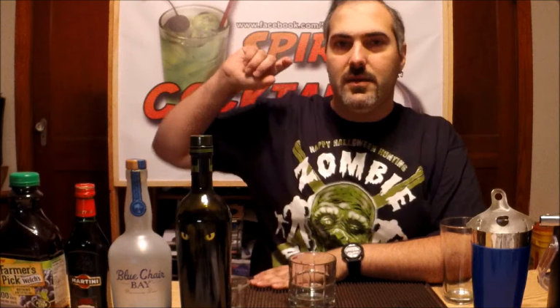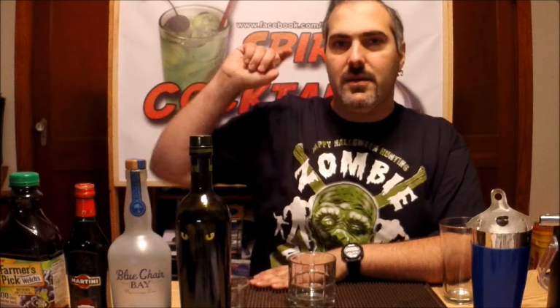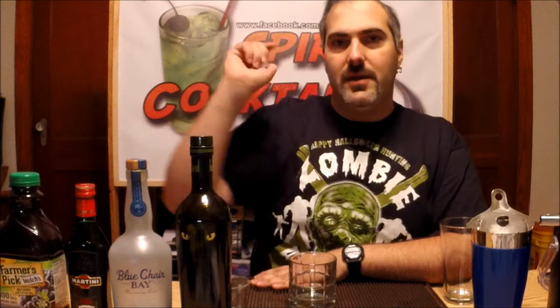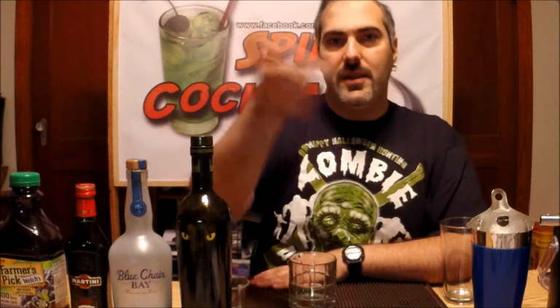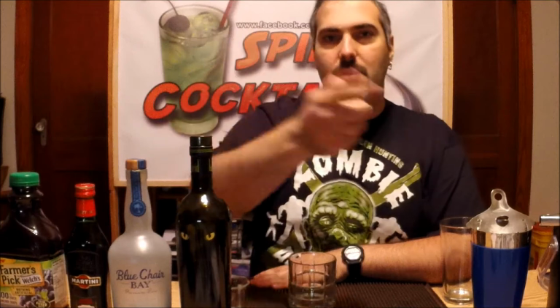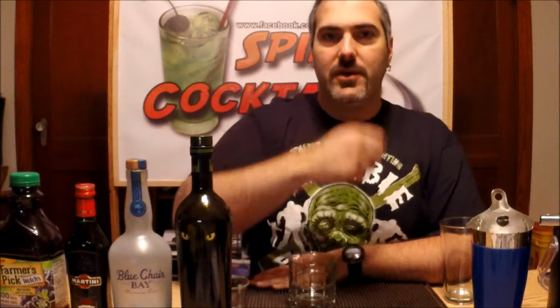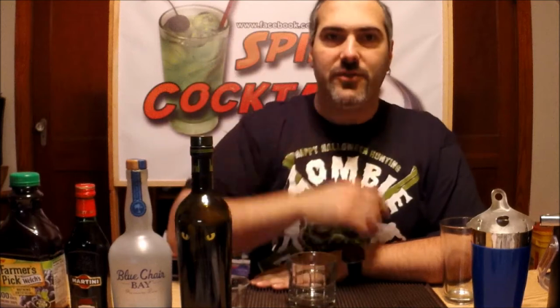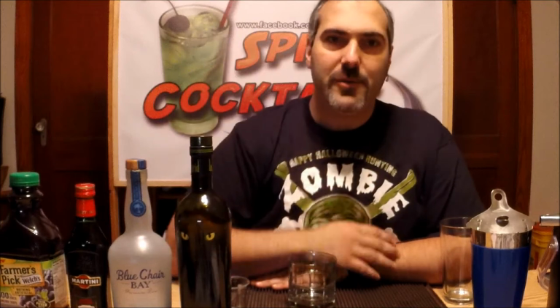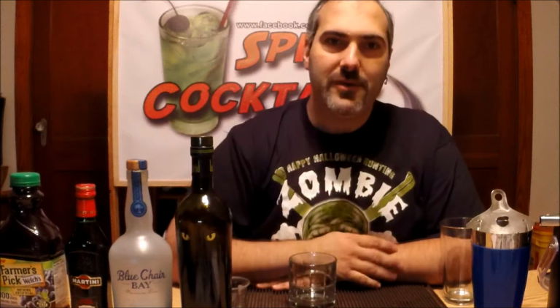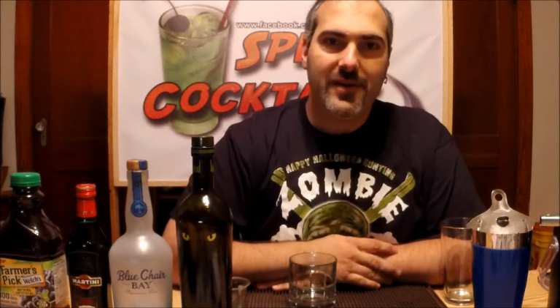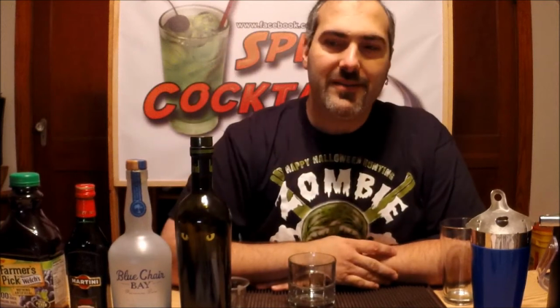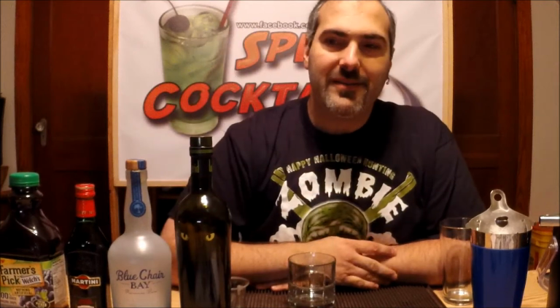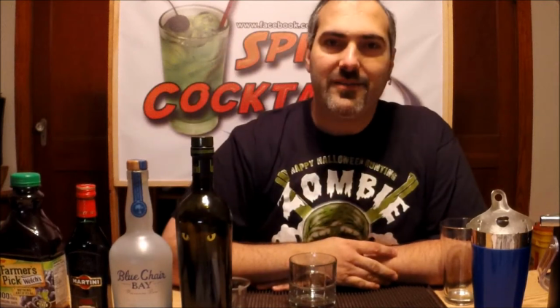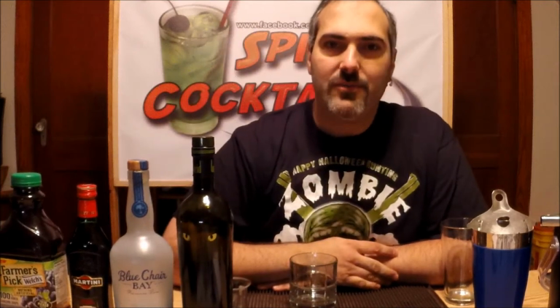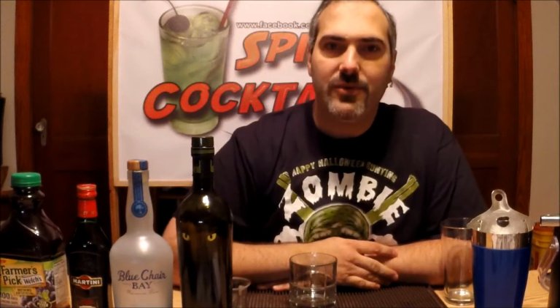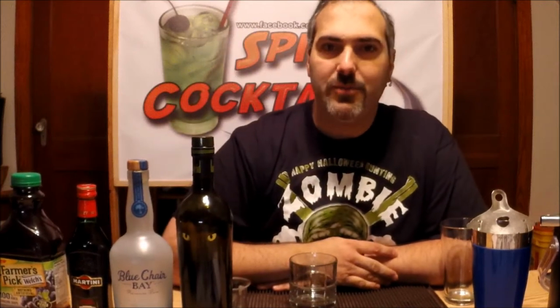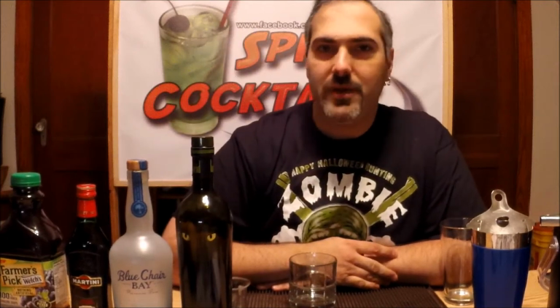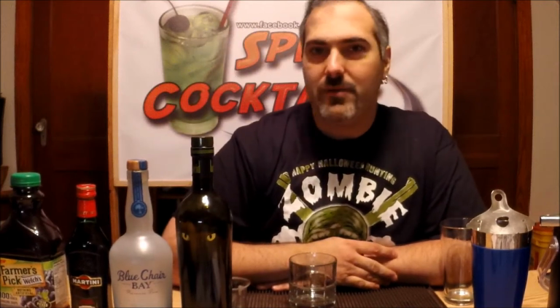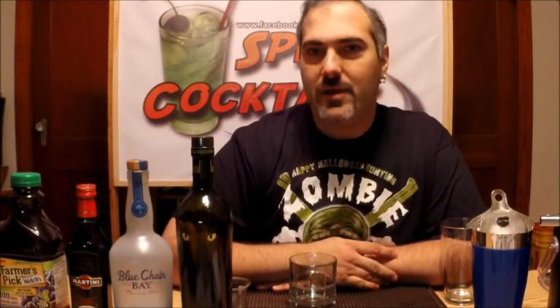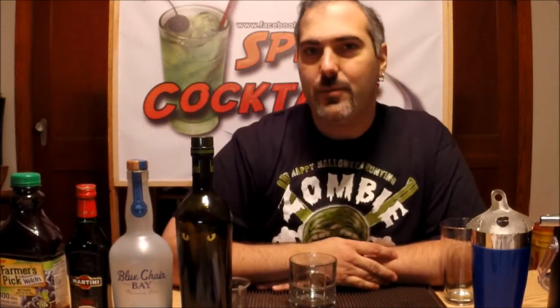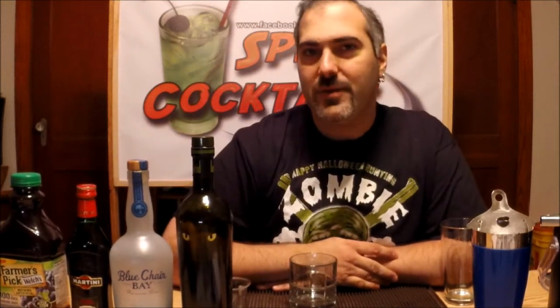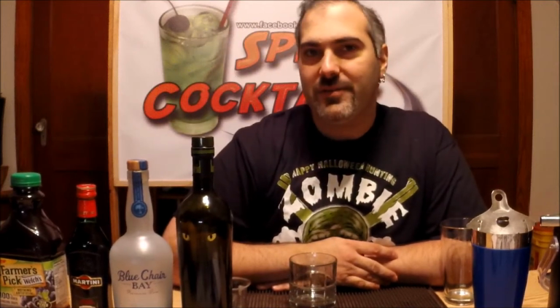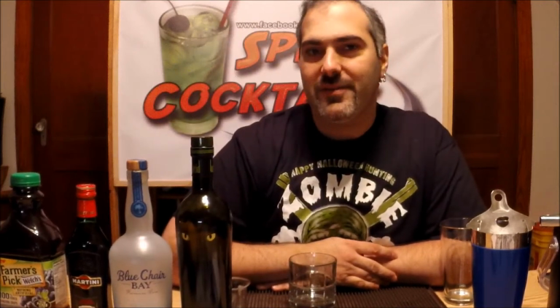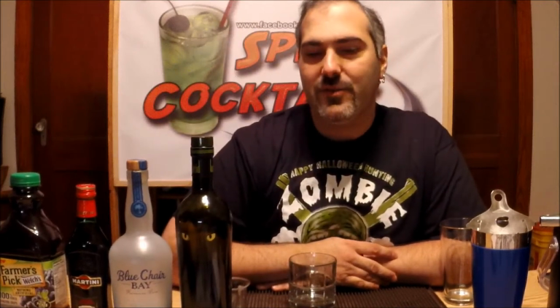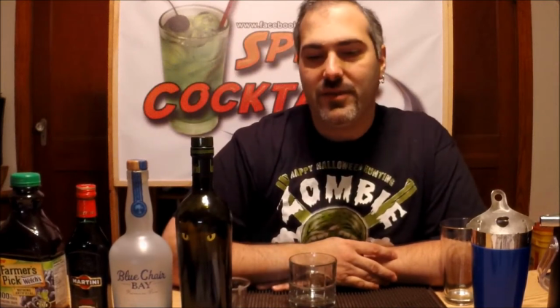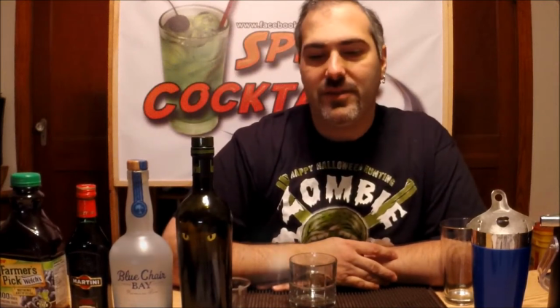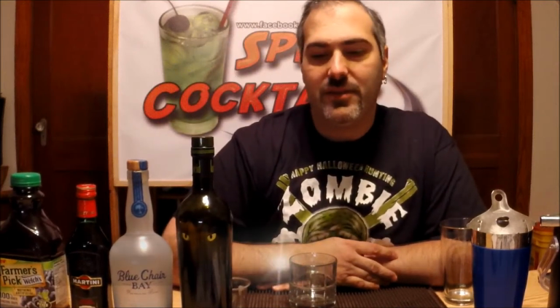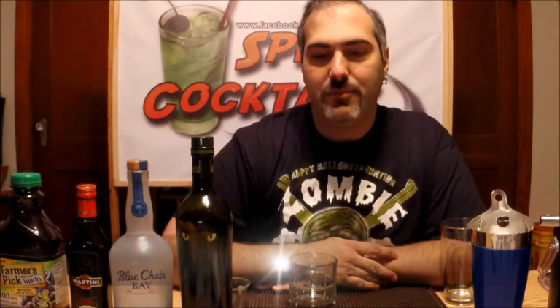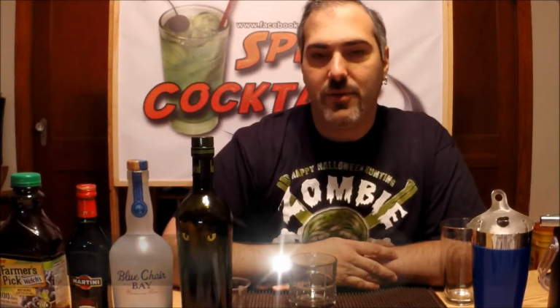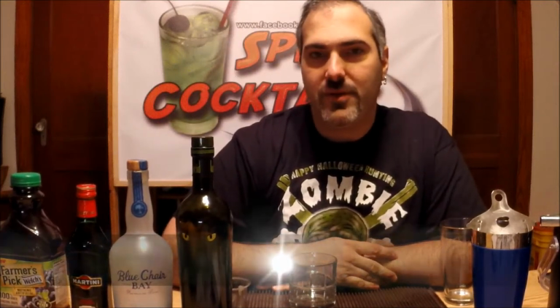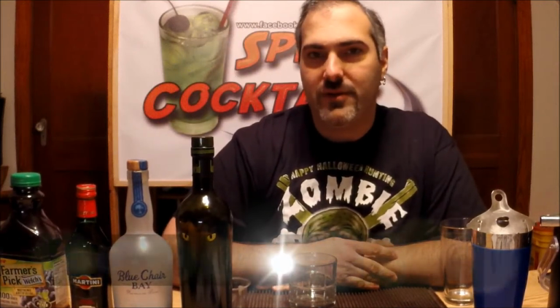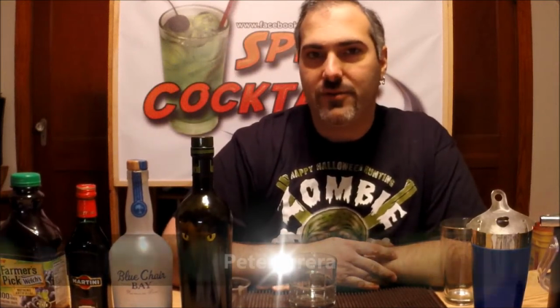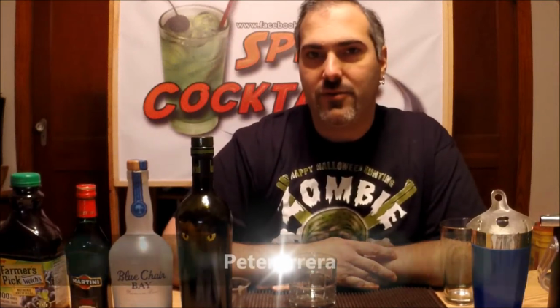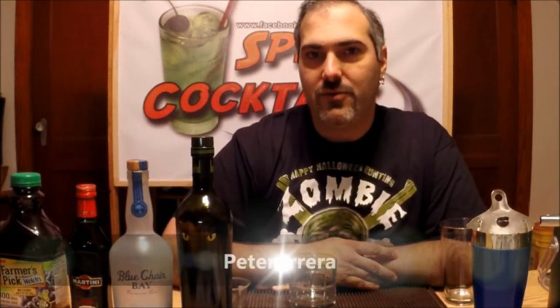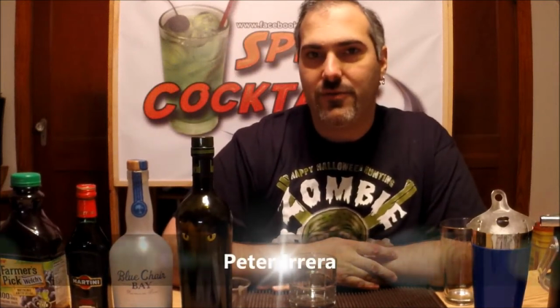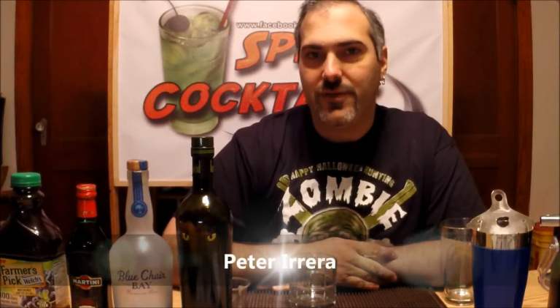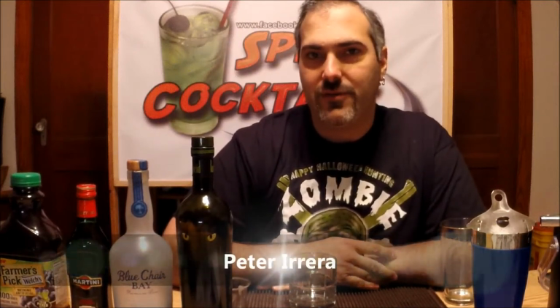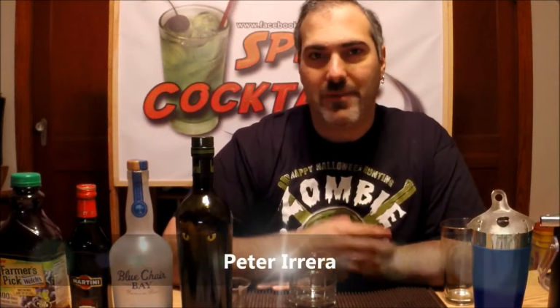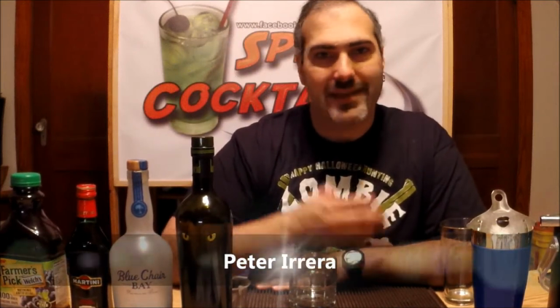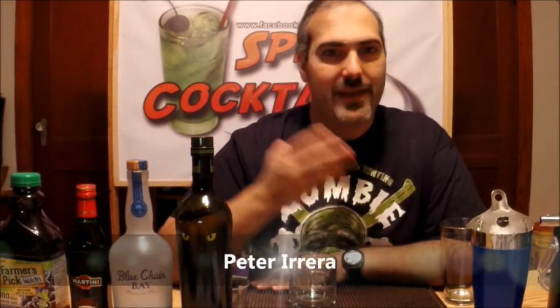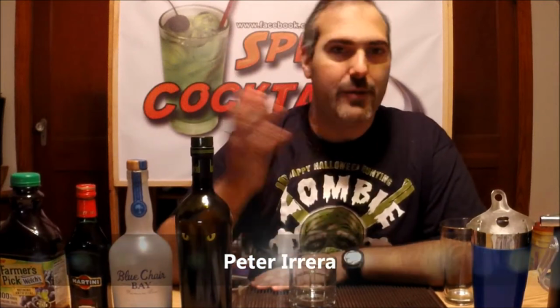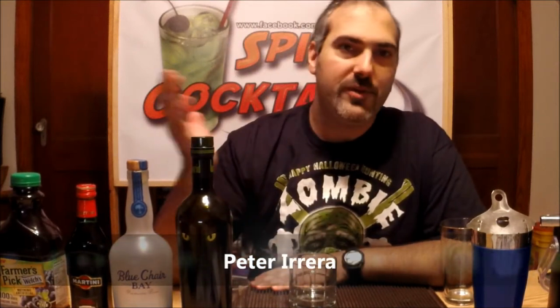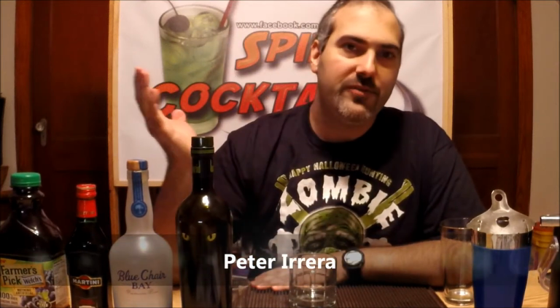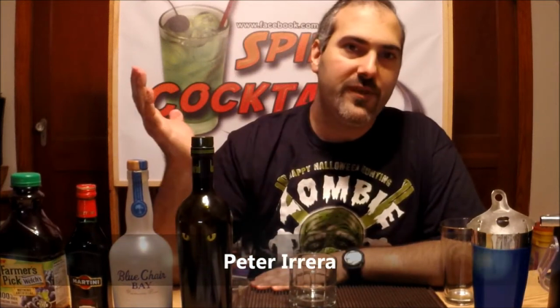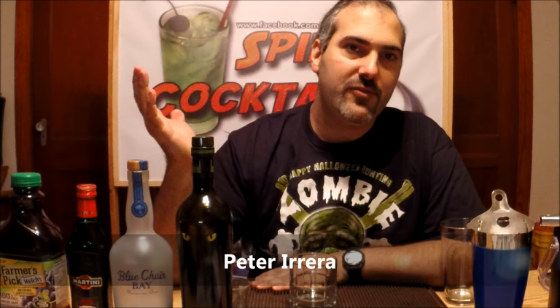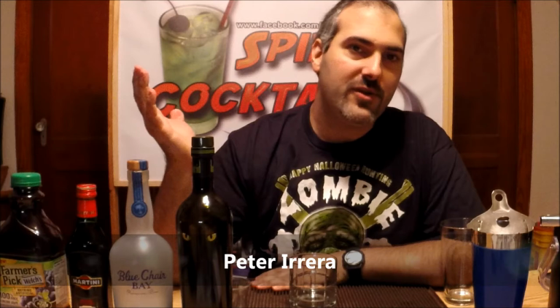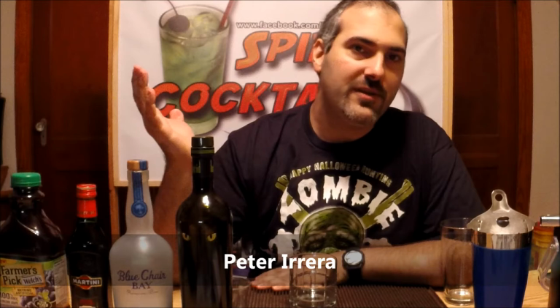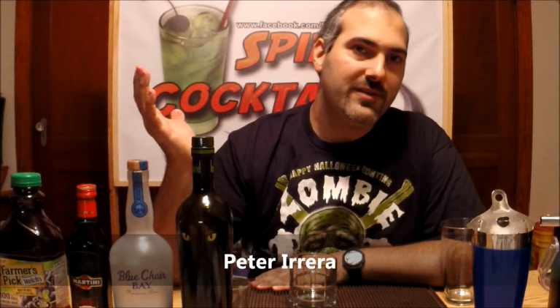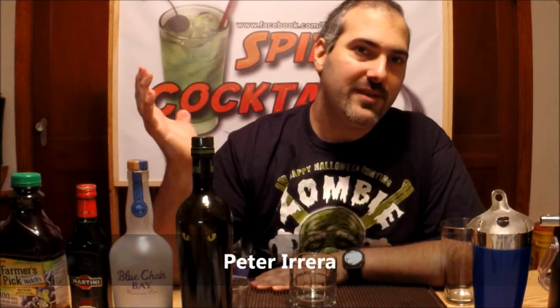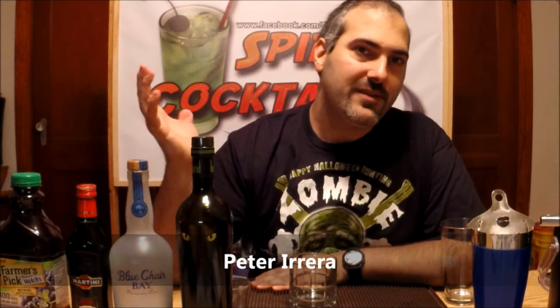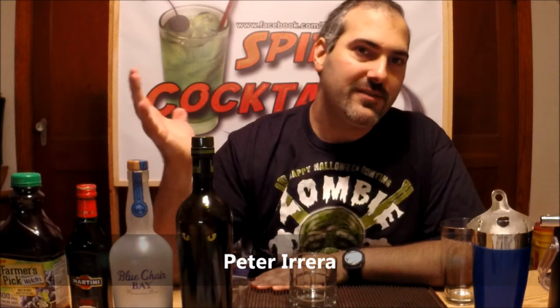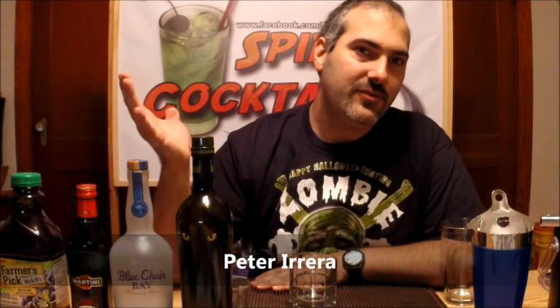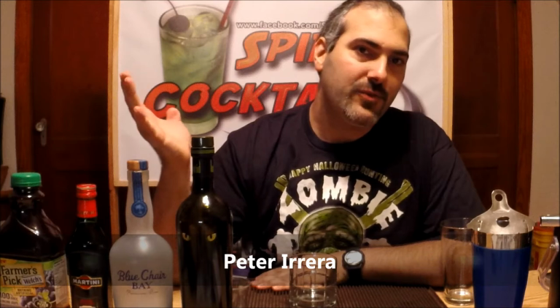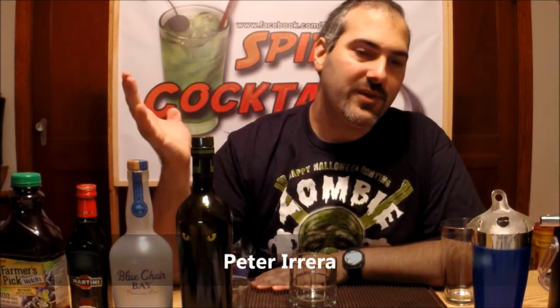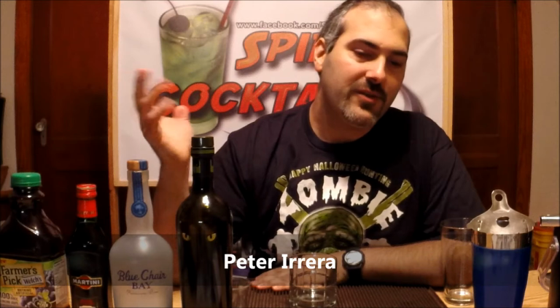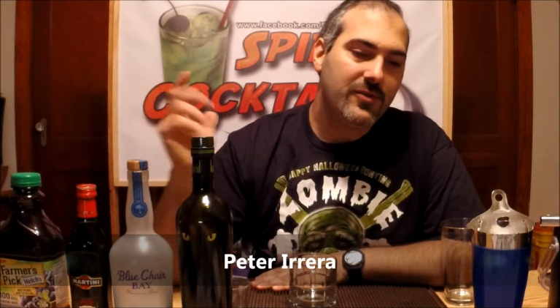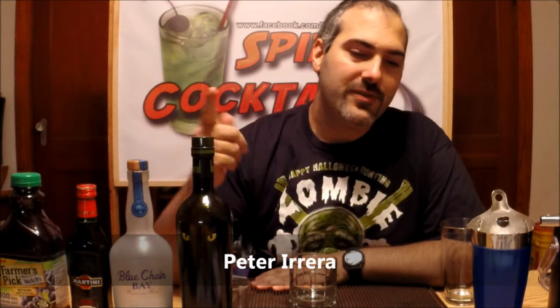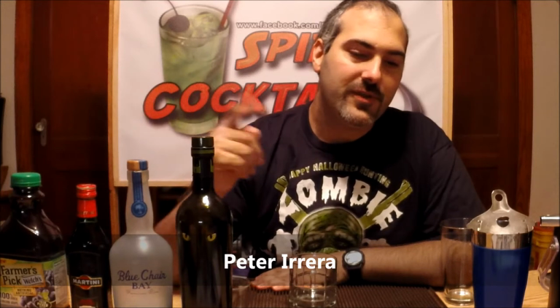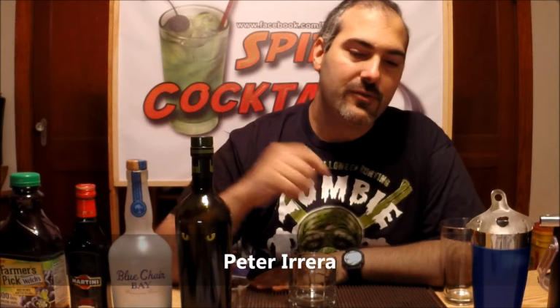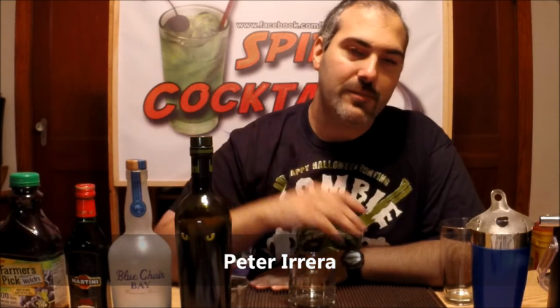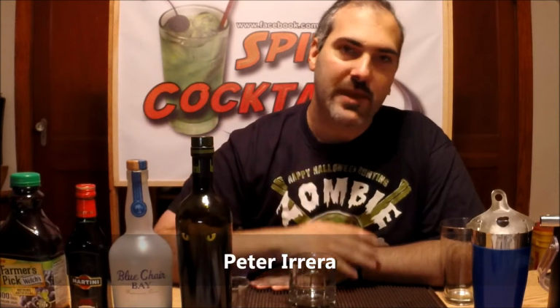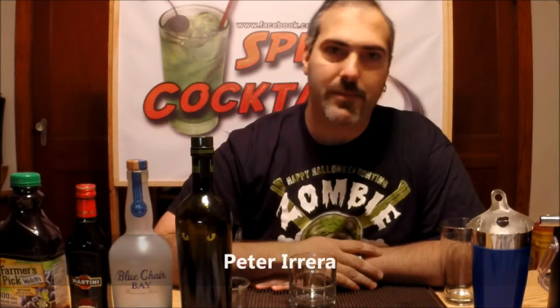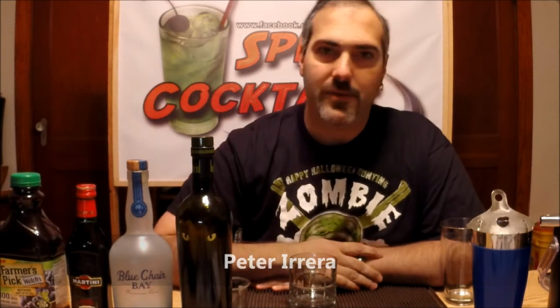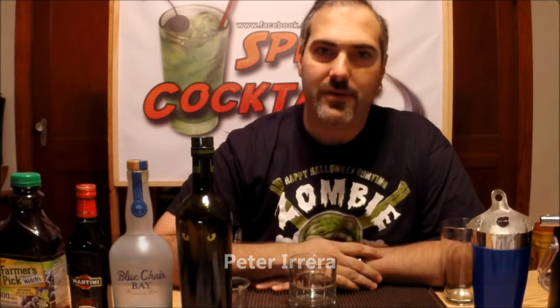Hello, welcome to Spirit Cocktails. I'm your host Pierre Raymer and we're continuing the Spirit Cocktails Horror Fest, making everybody's favorite undead storyteller, the Crypt Keeper.